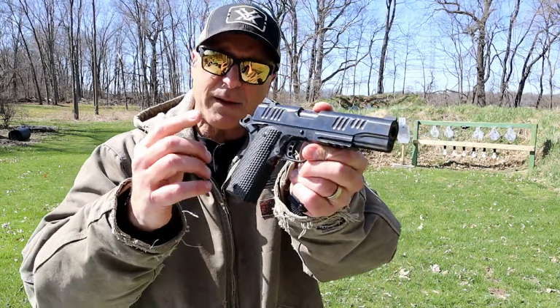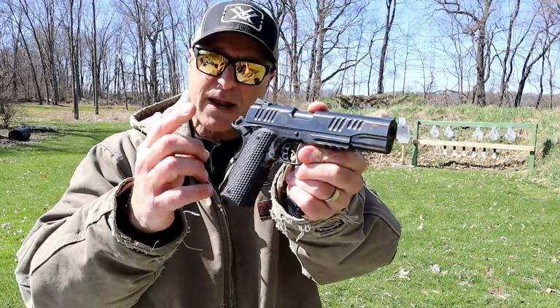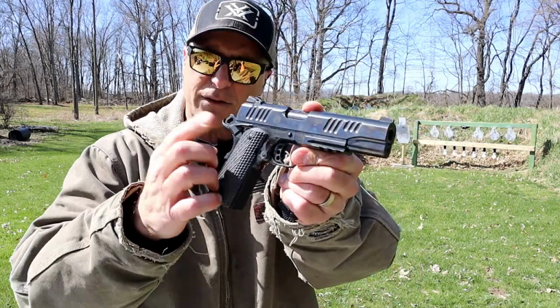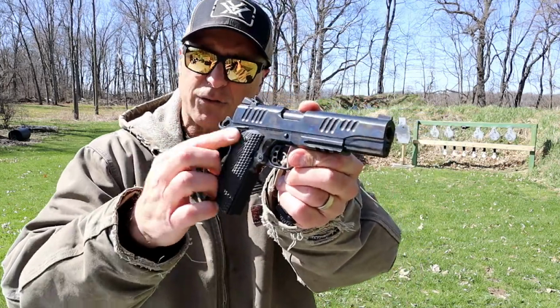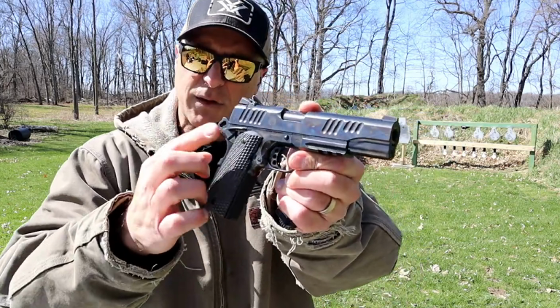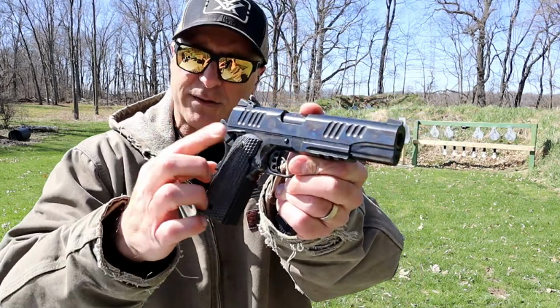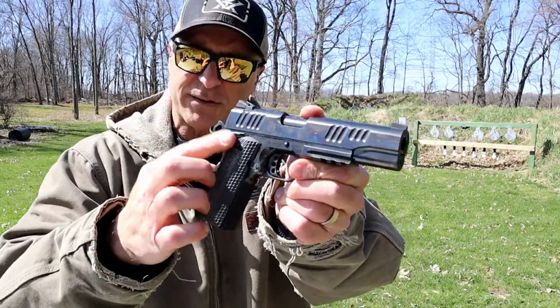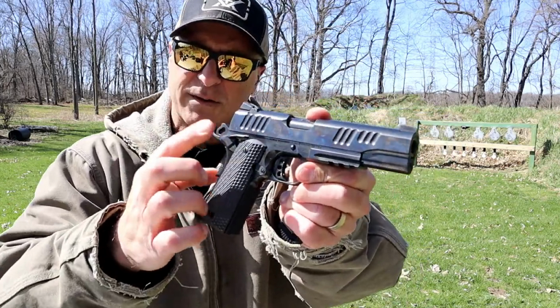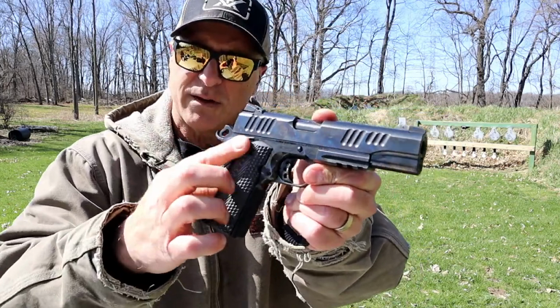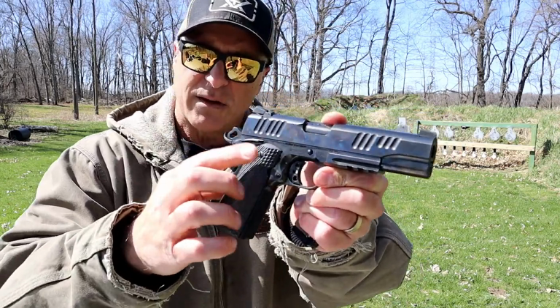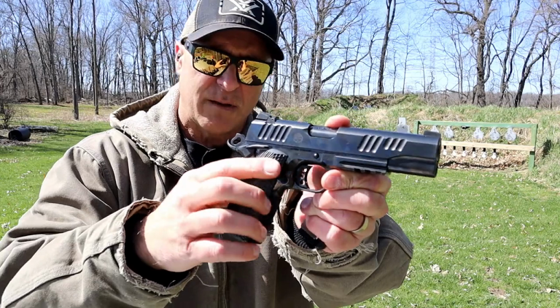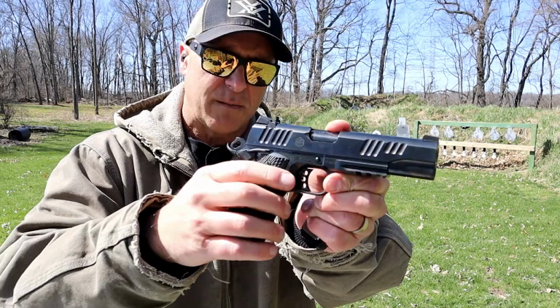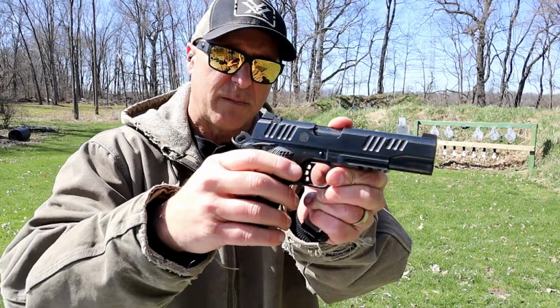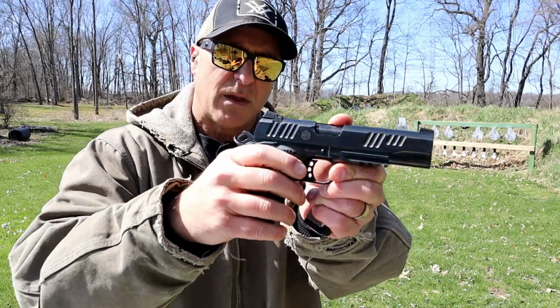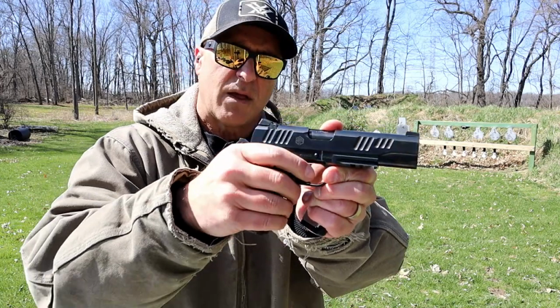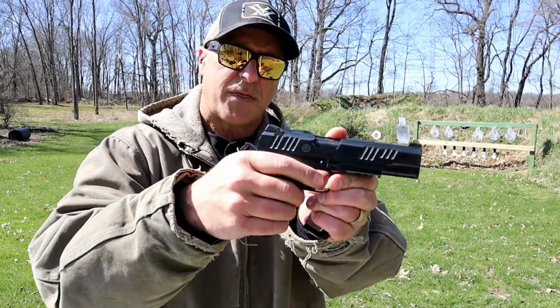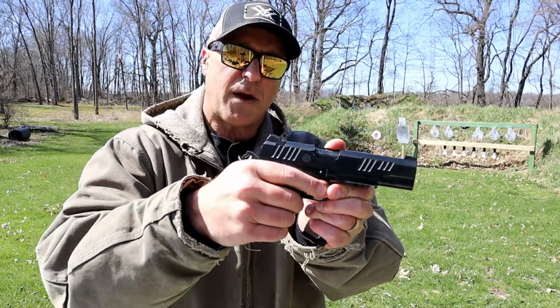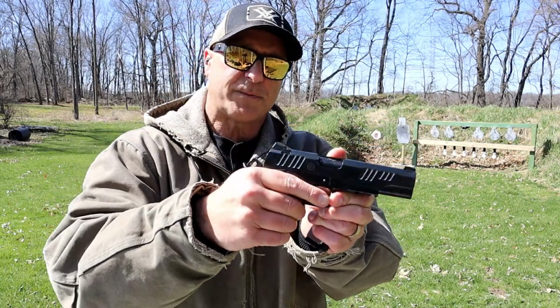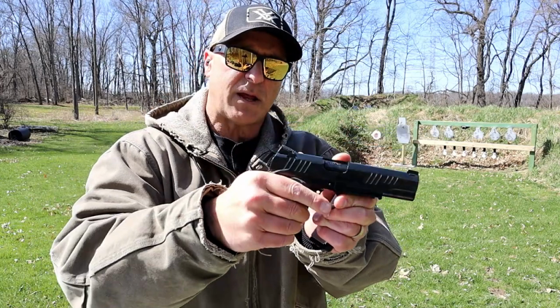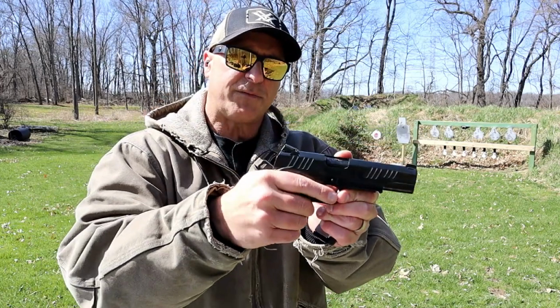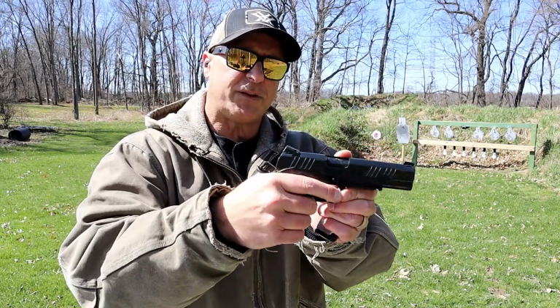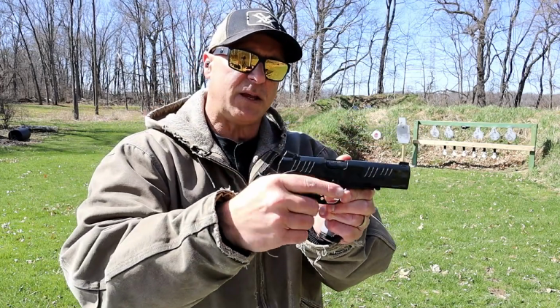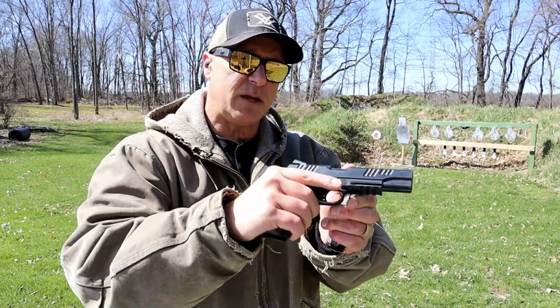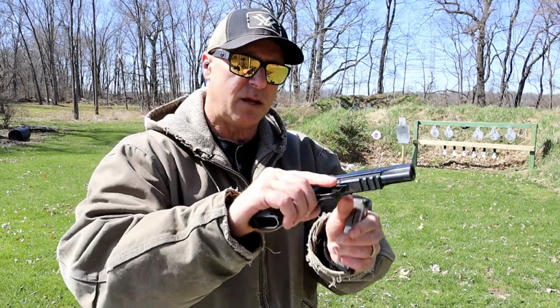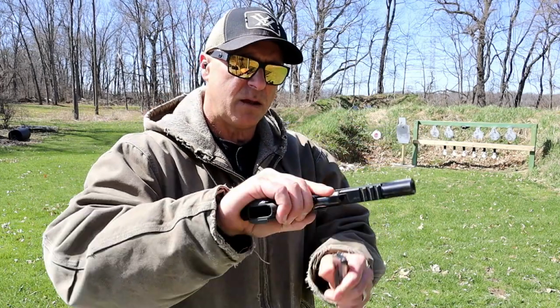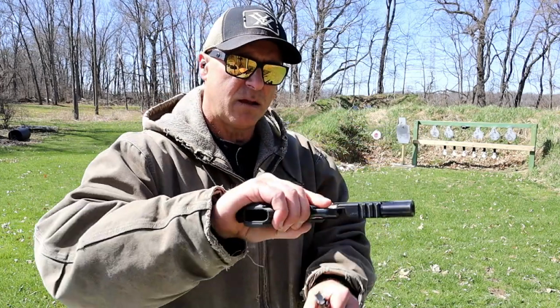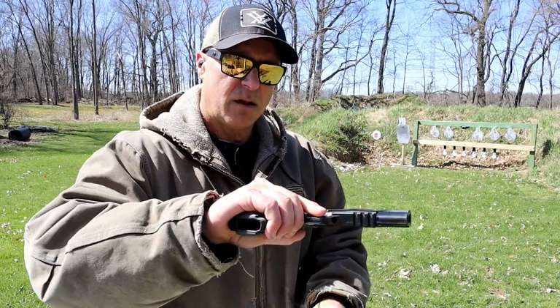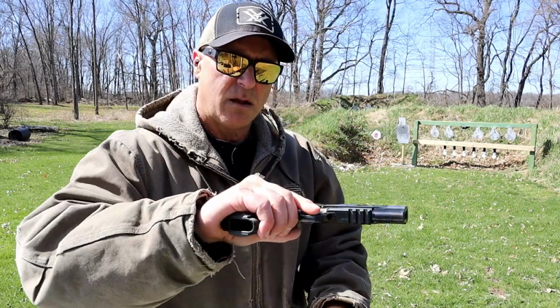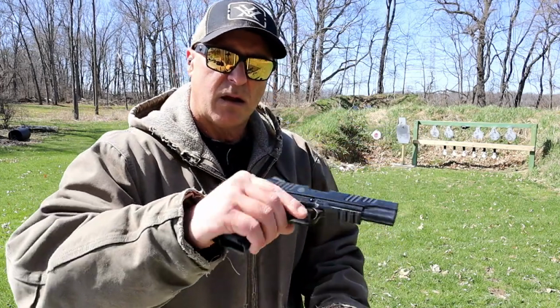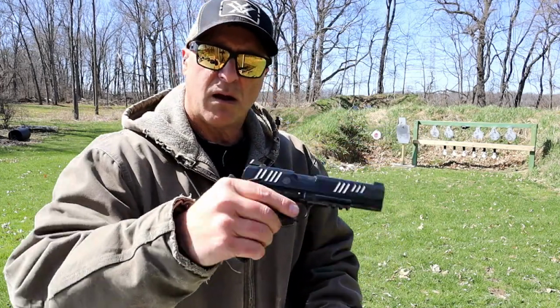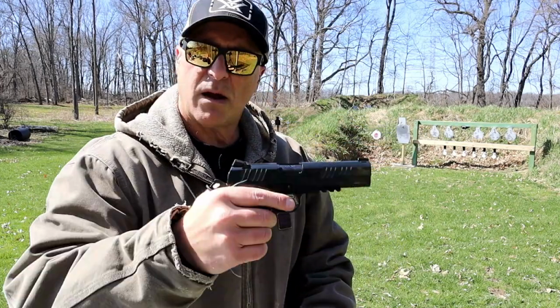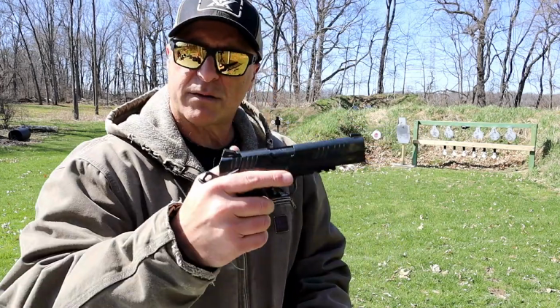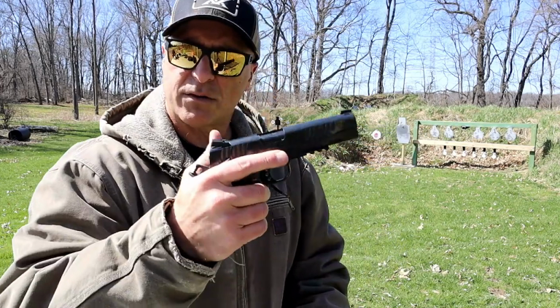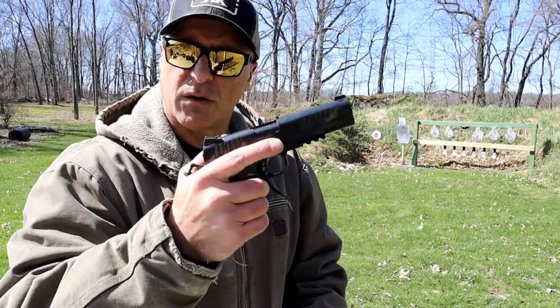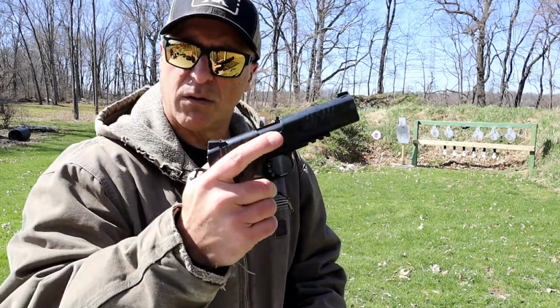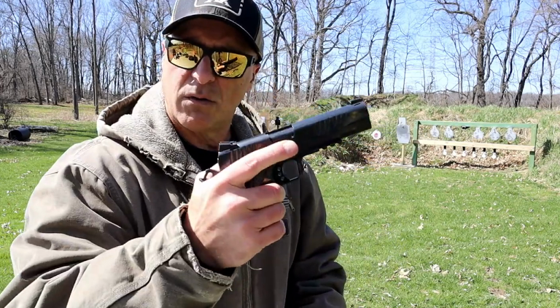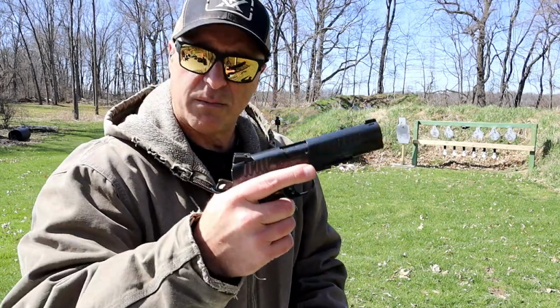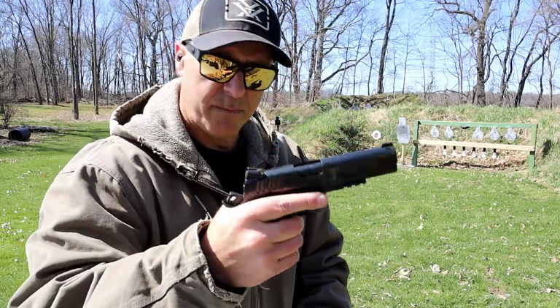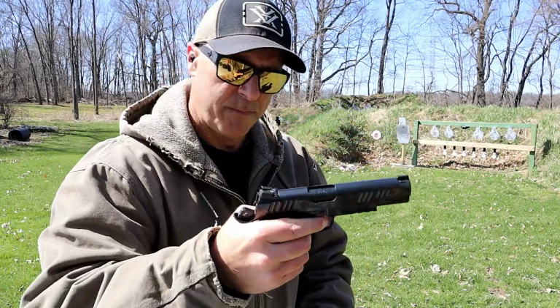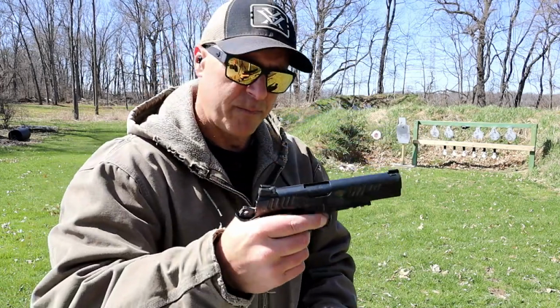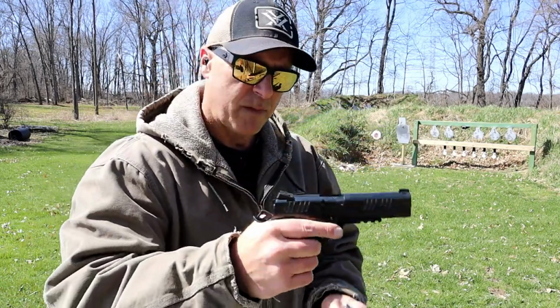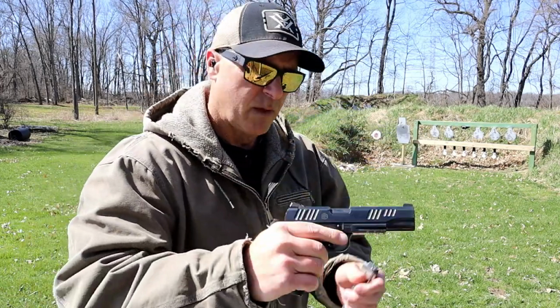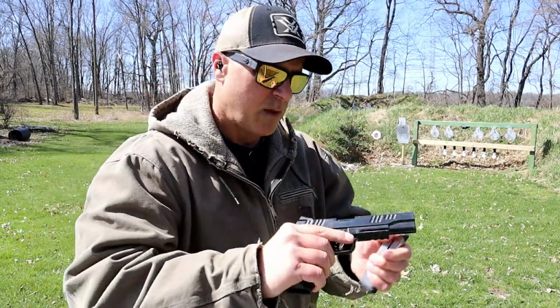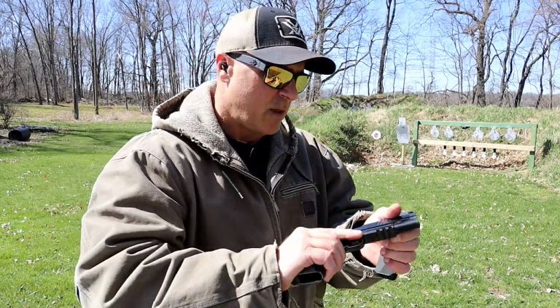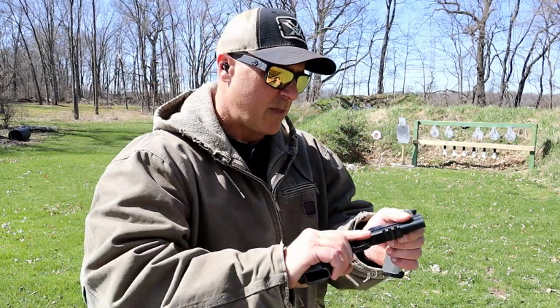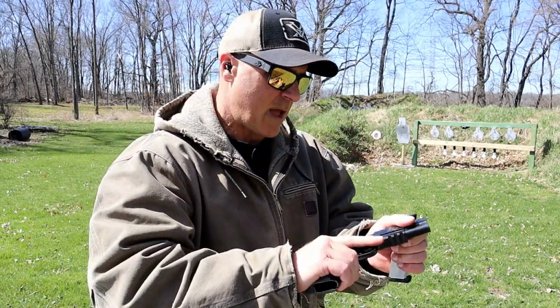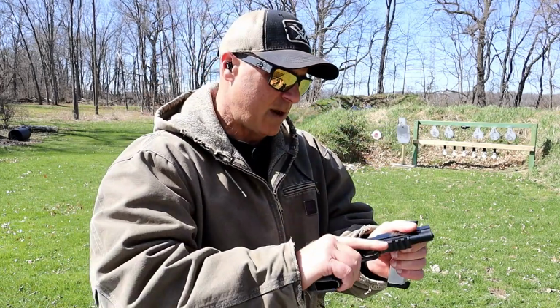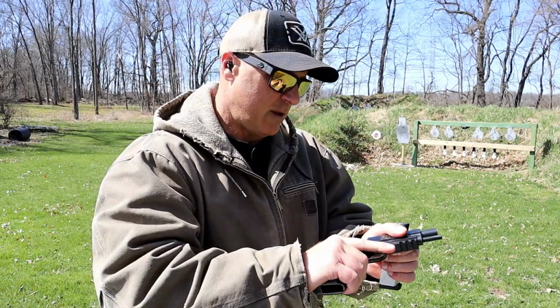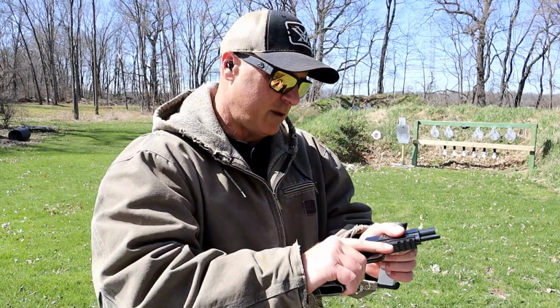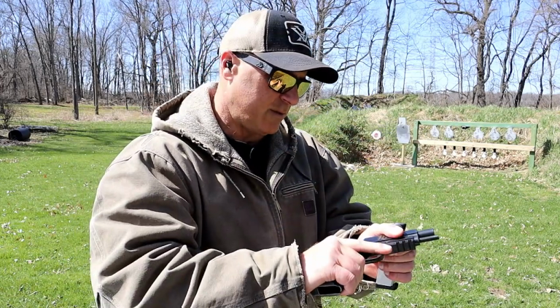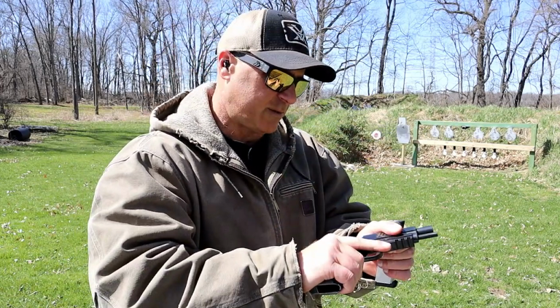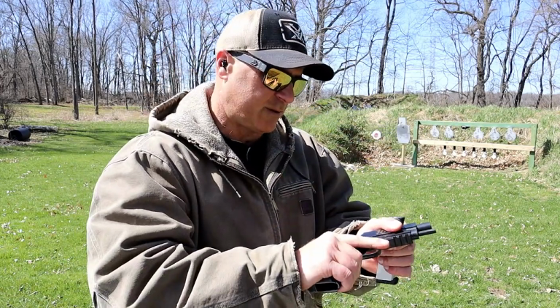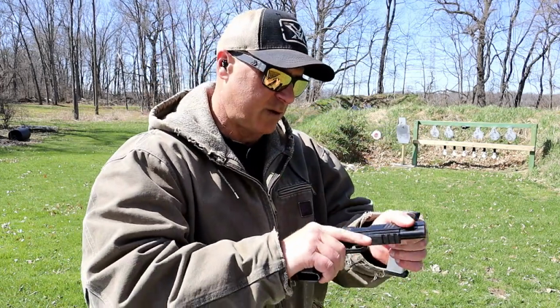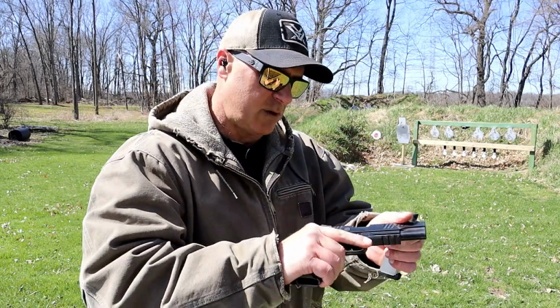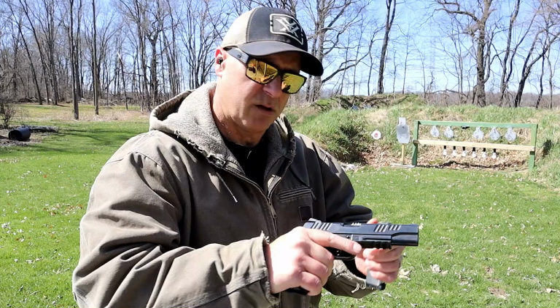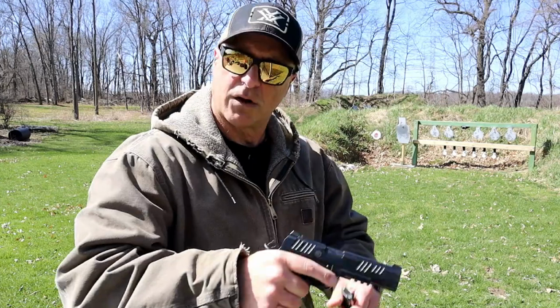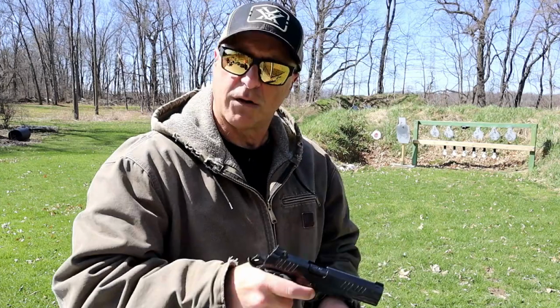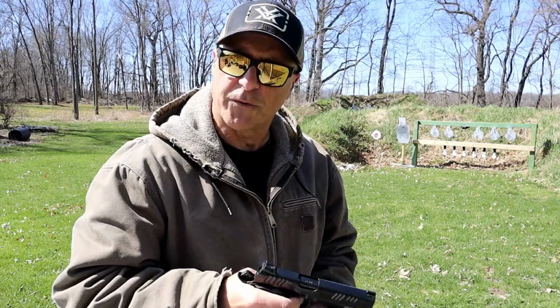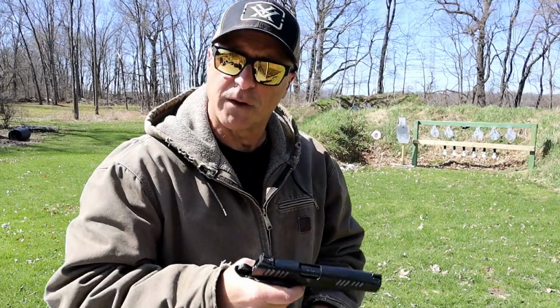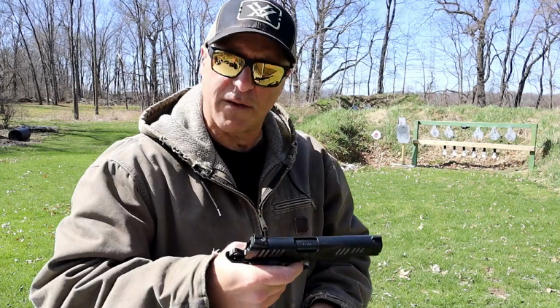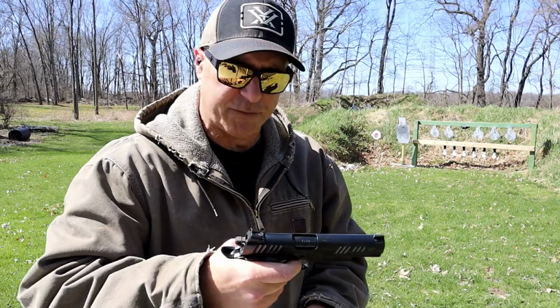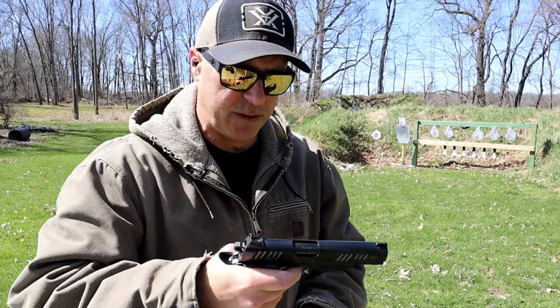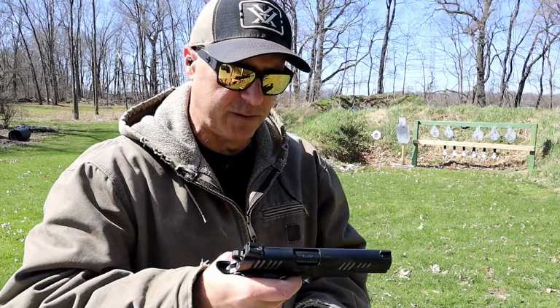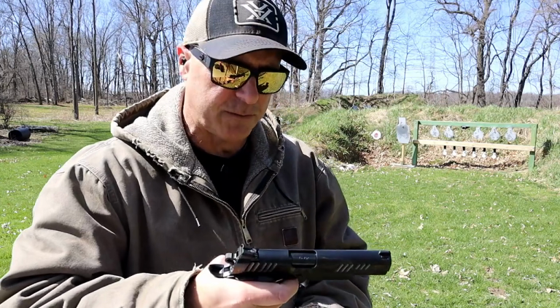Ambidextrous thumb safety — that is good for lefties.